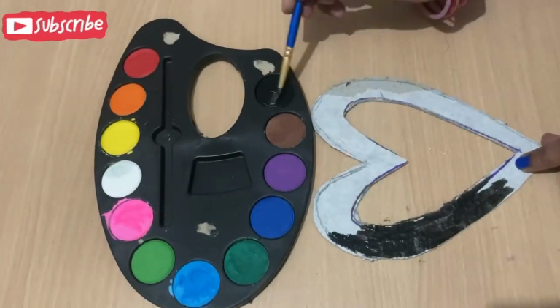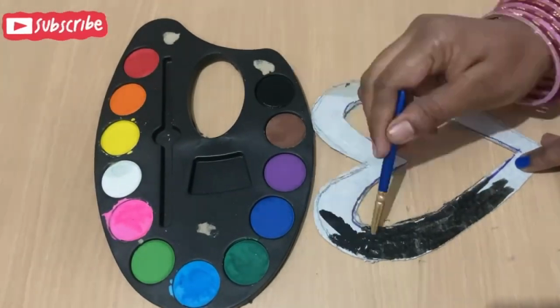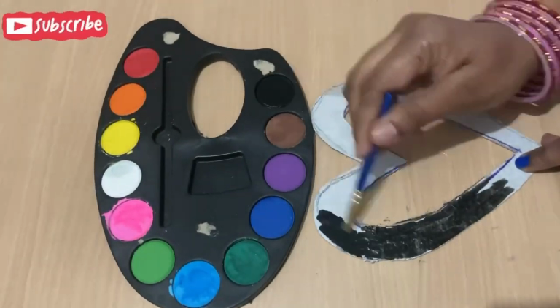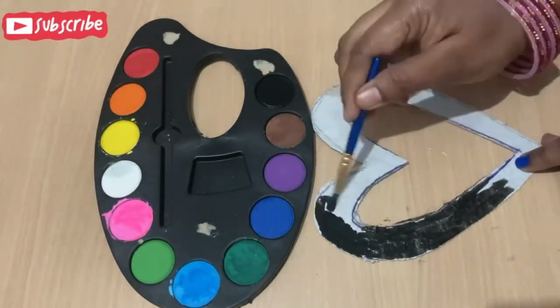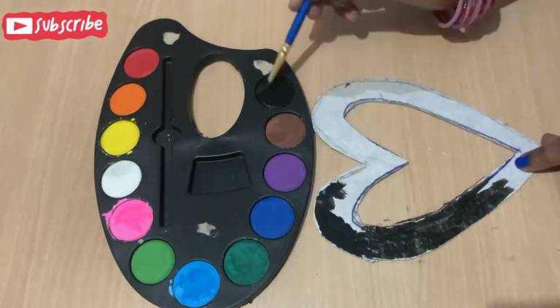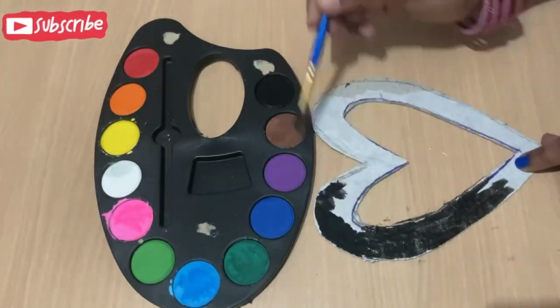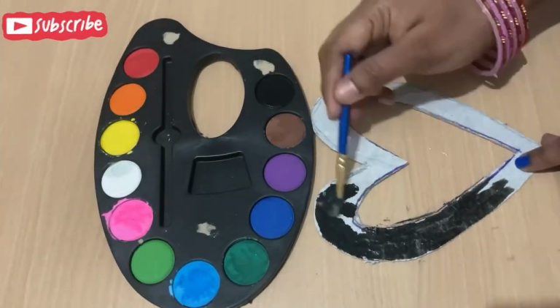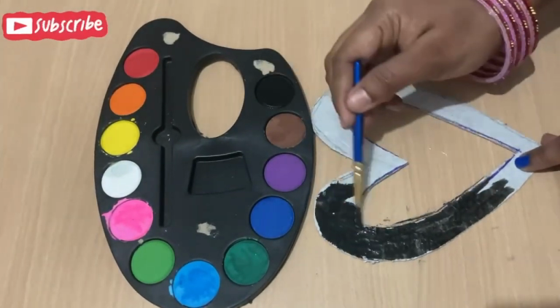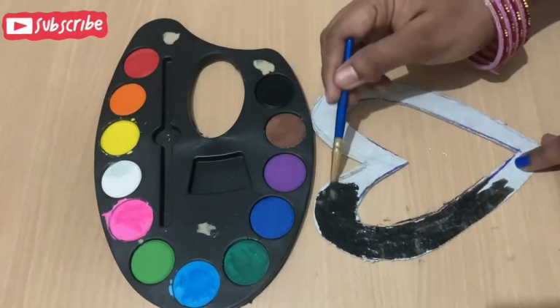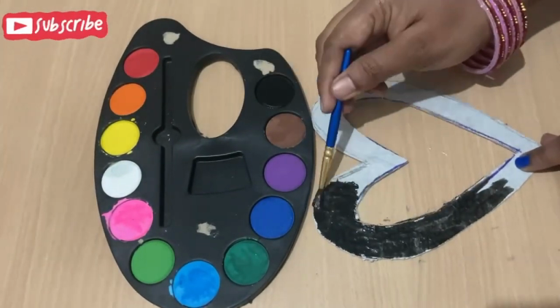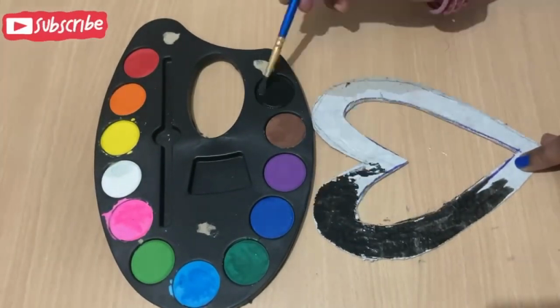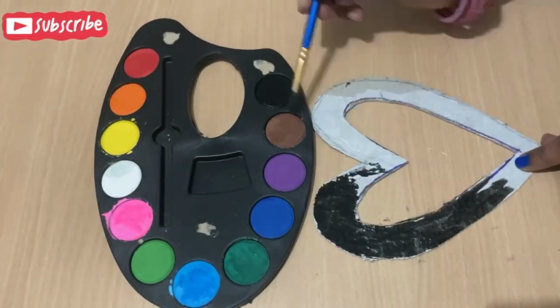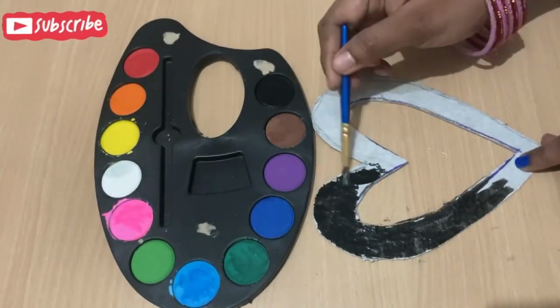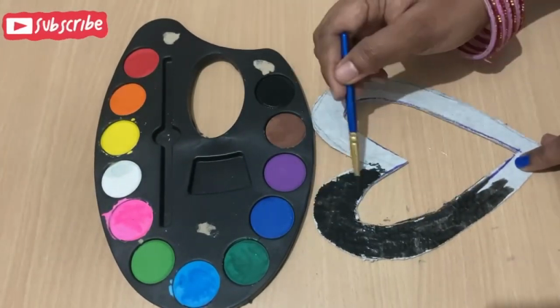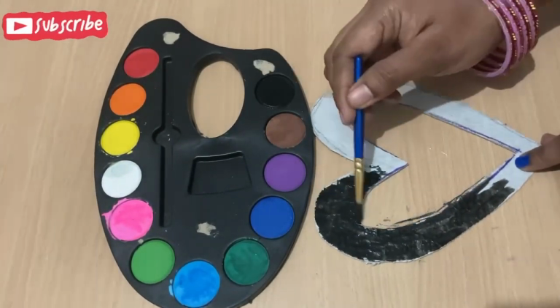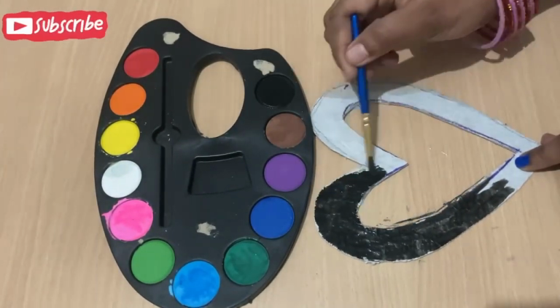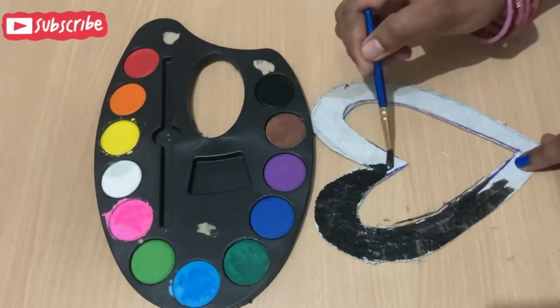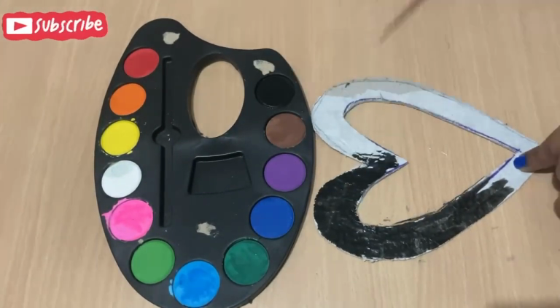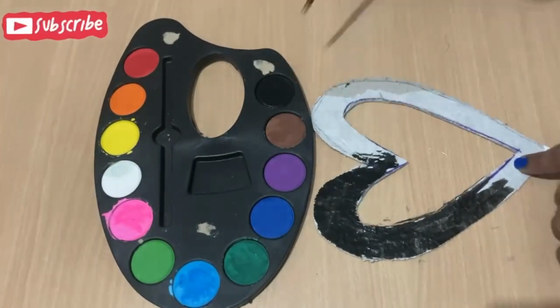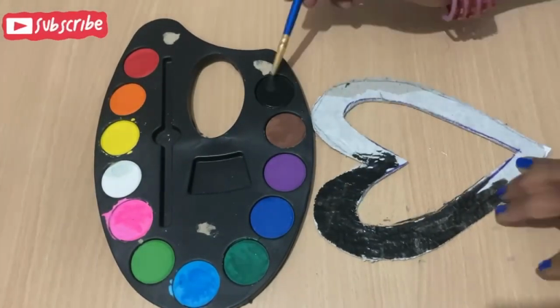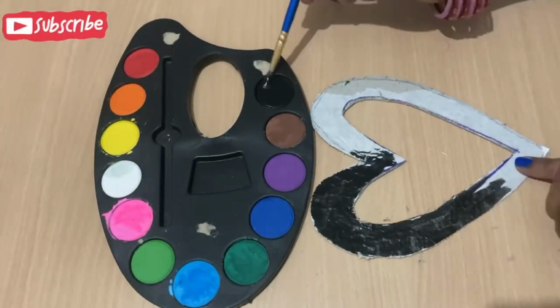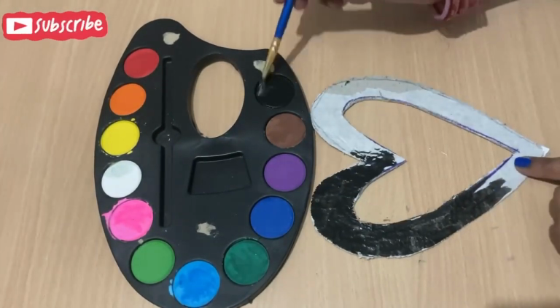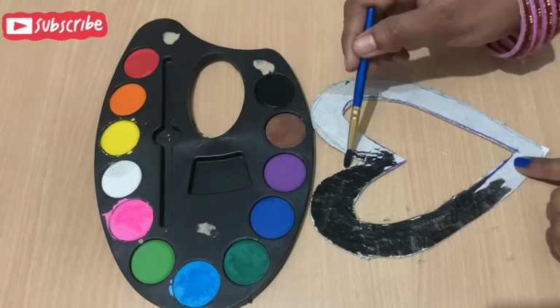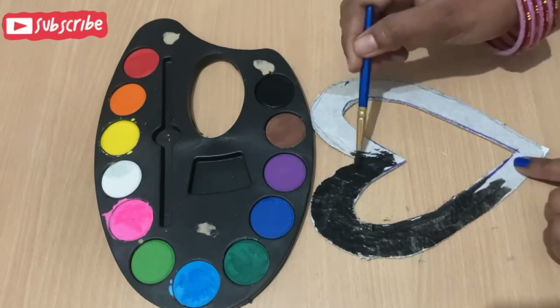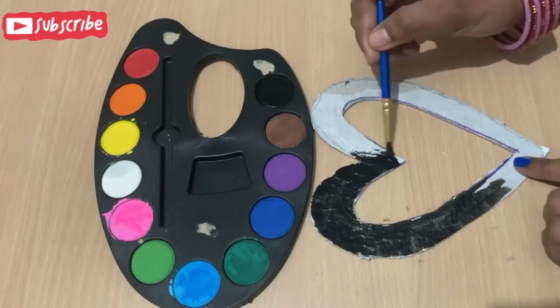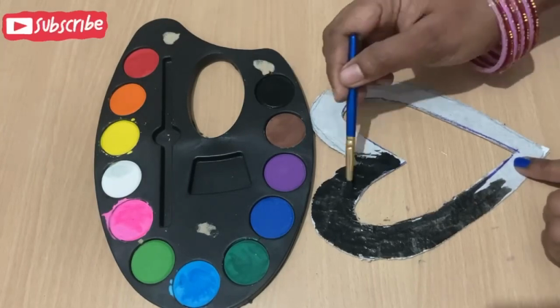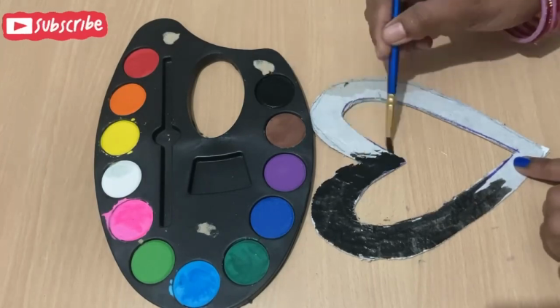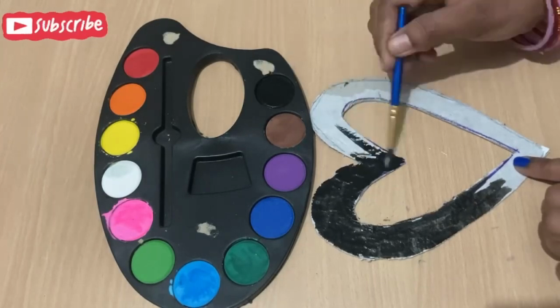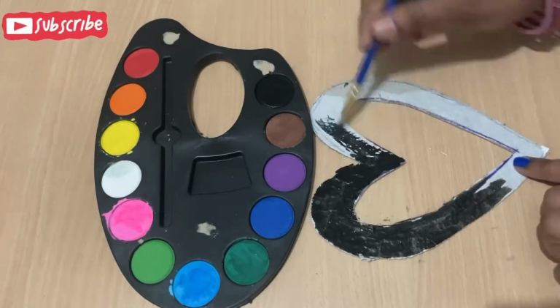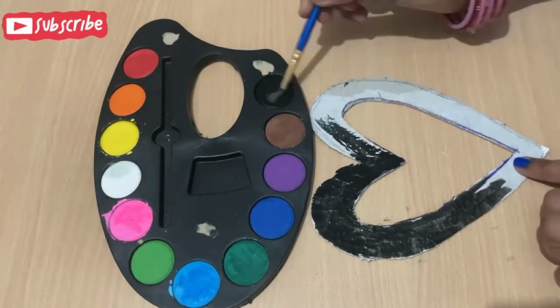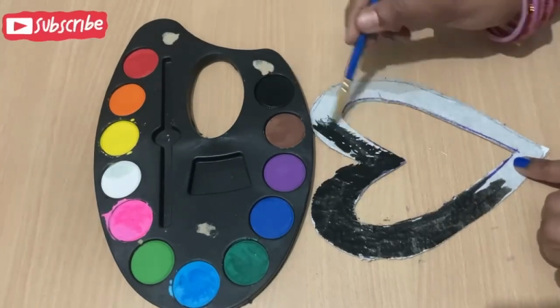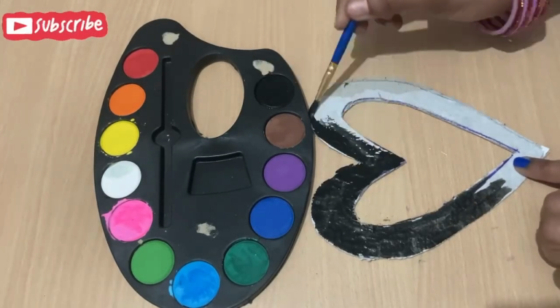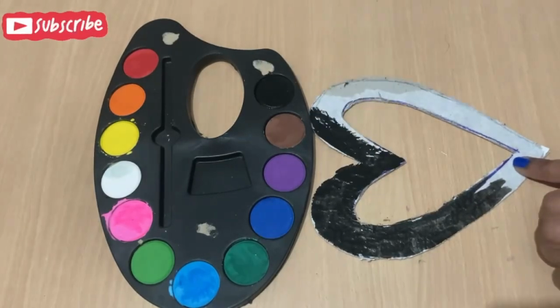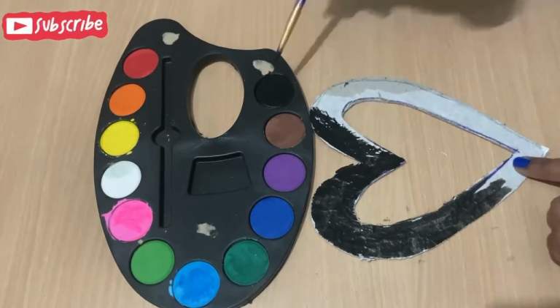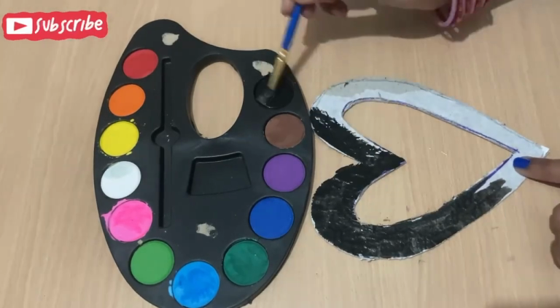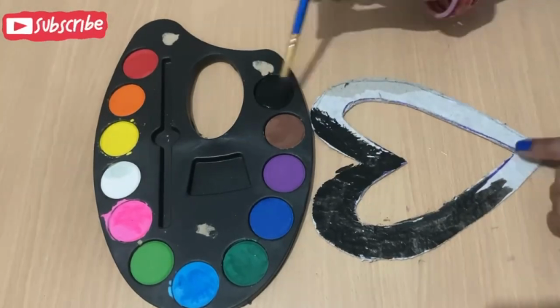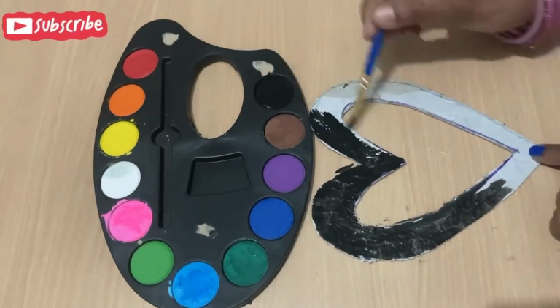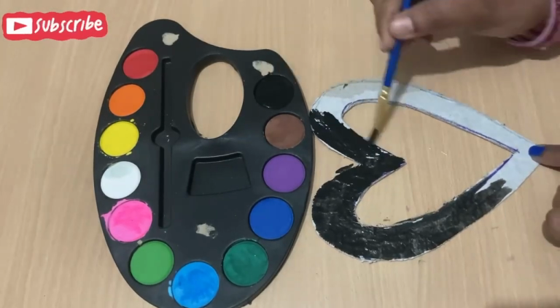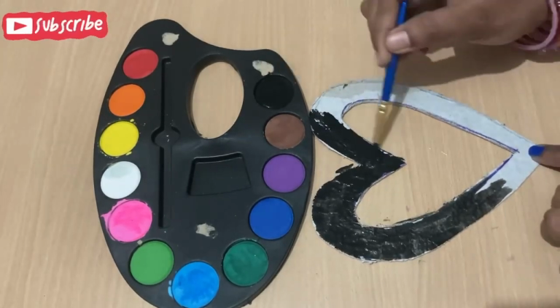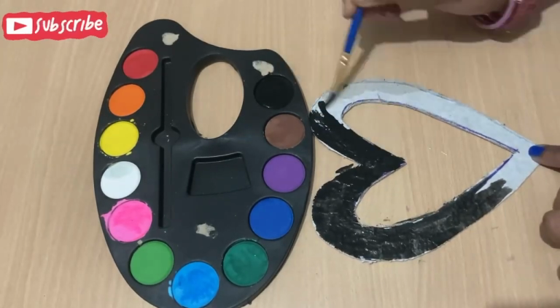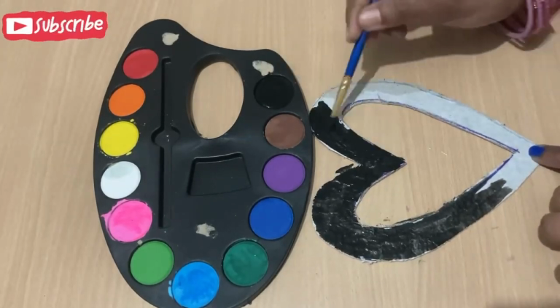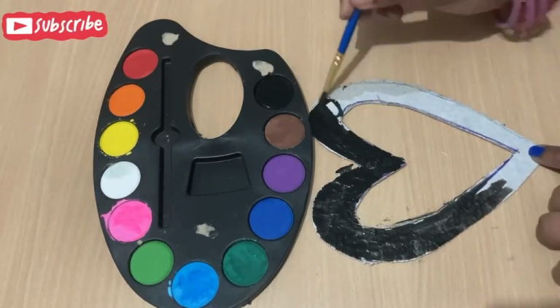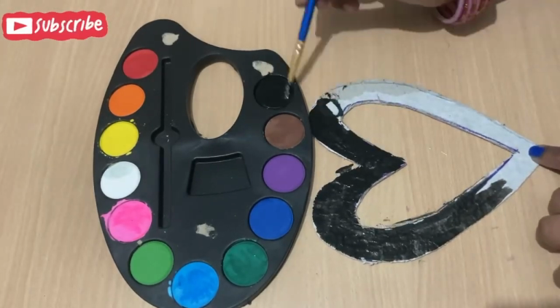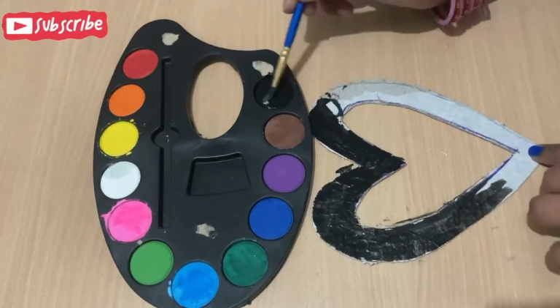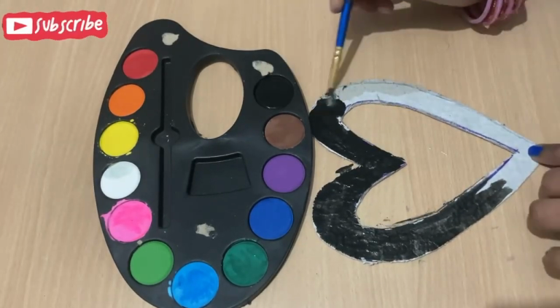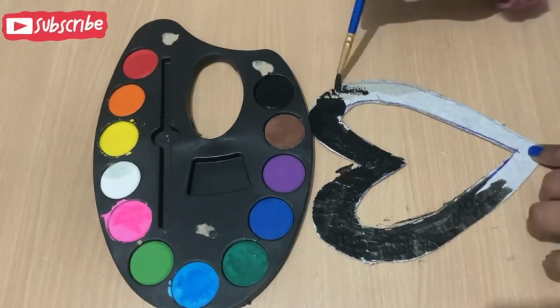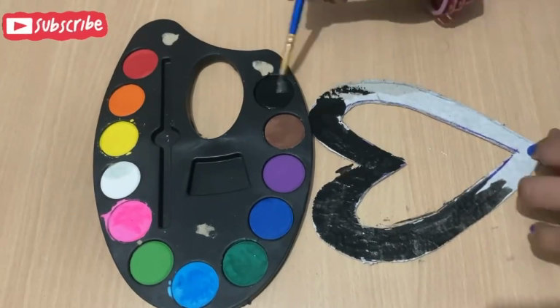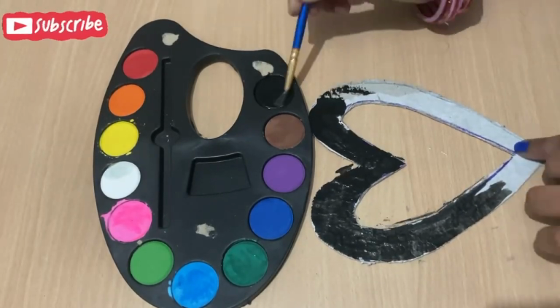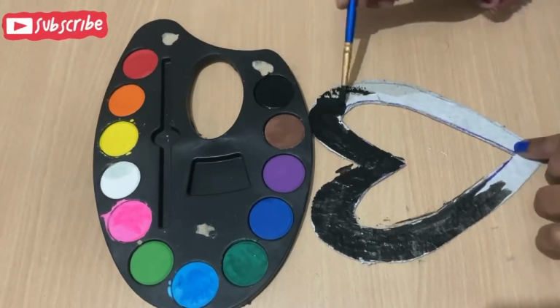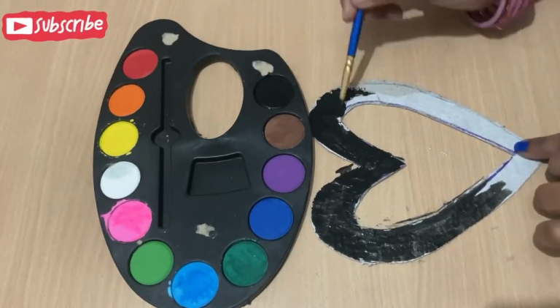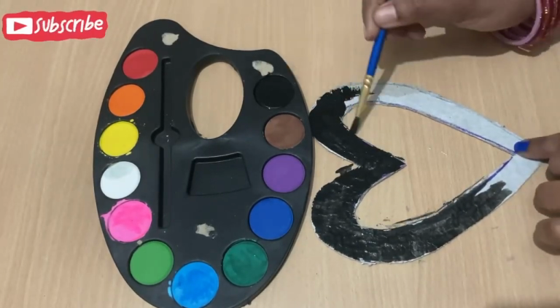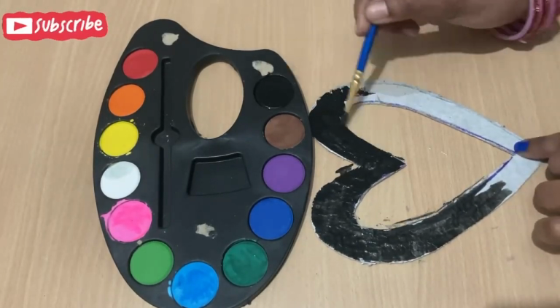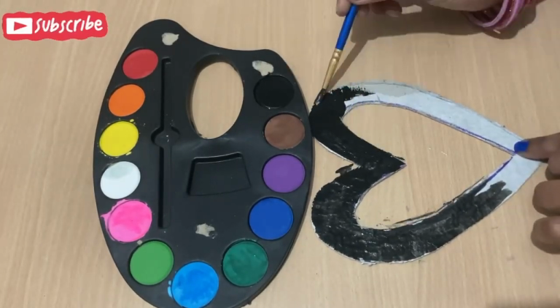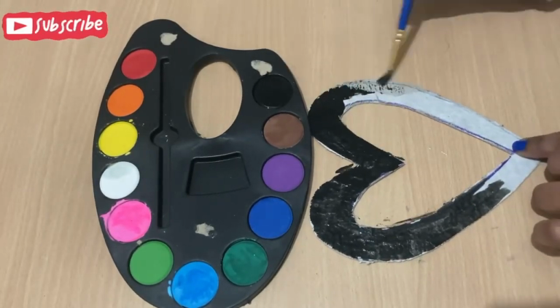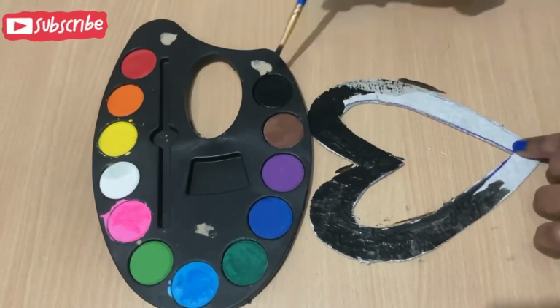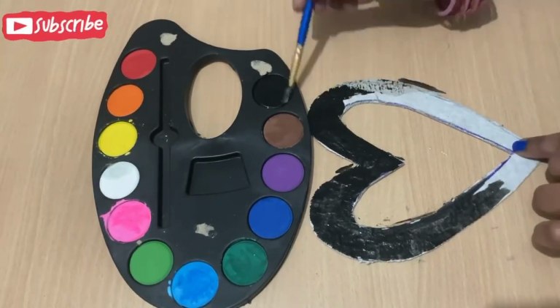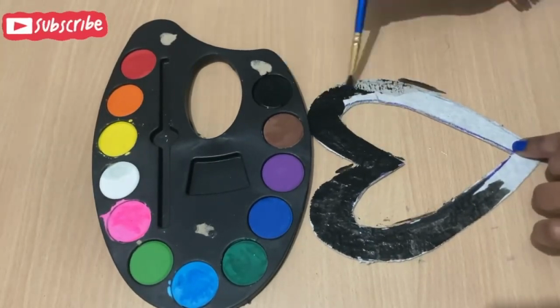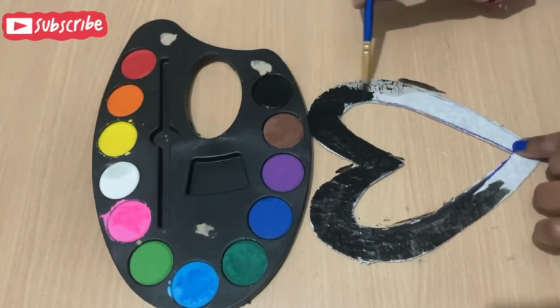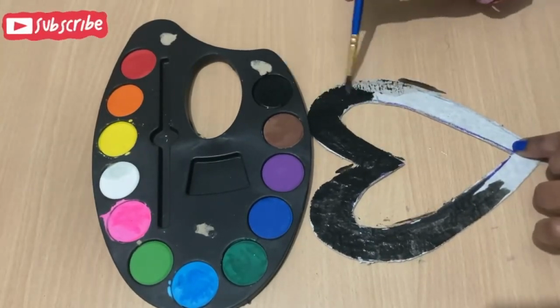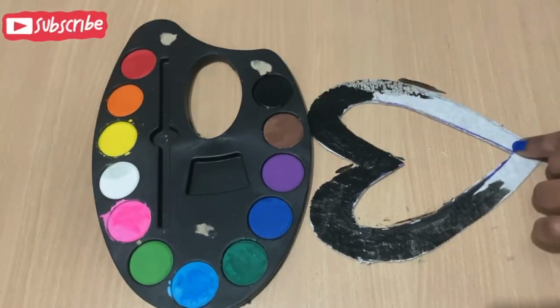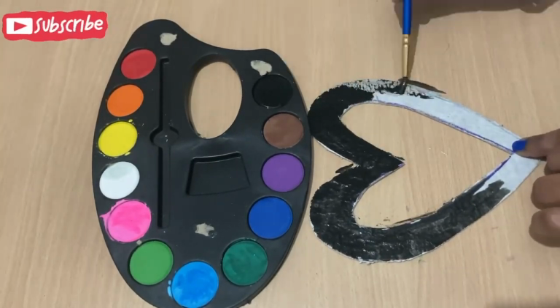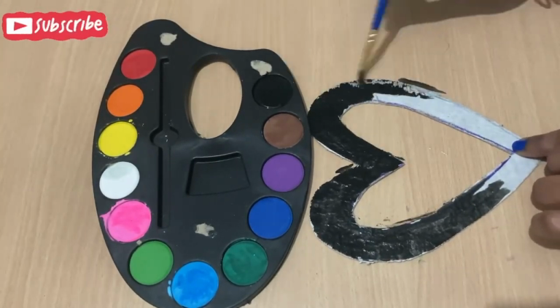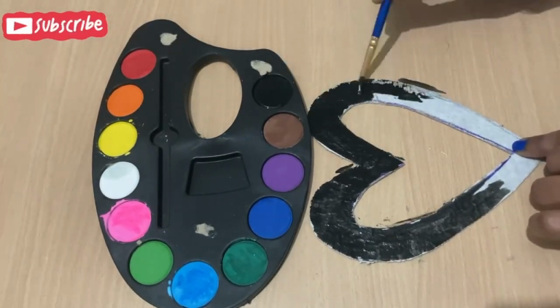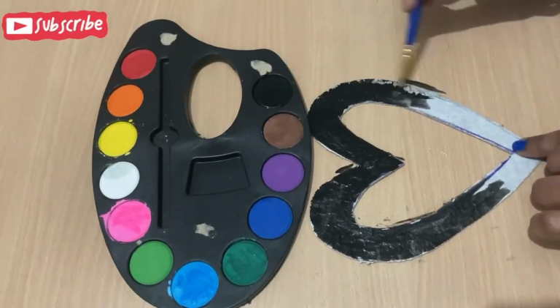I have made a dark color and I have made a painting on it. If you want any other color, you can apply it with any other color.